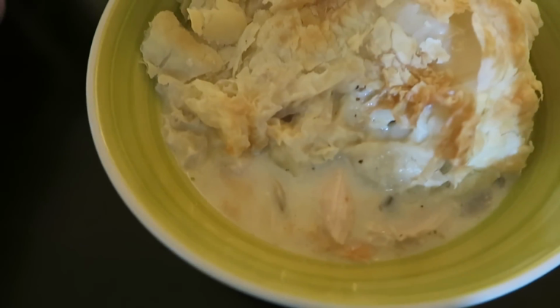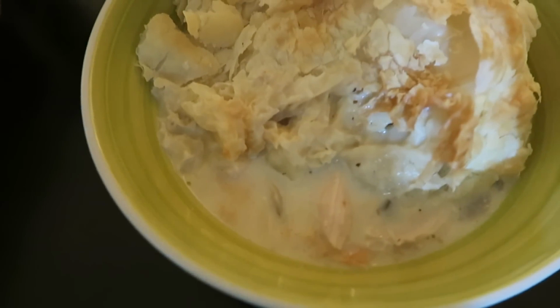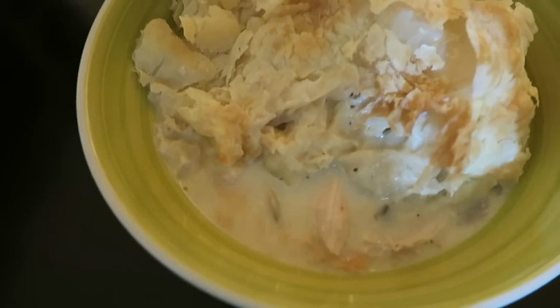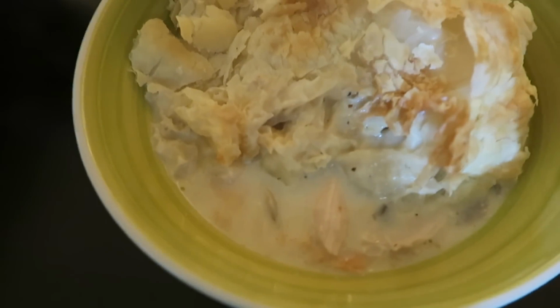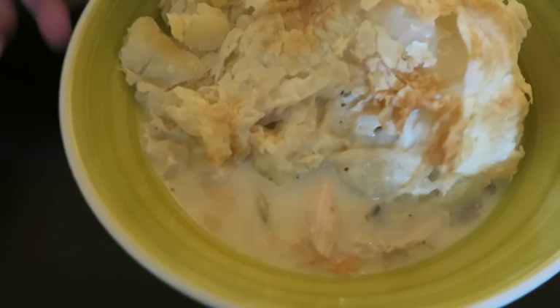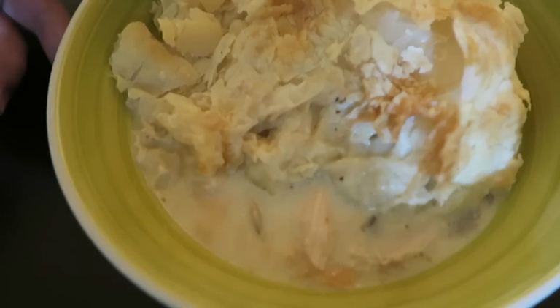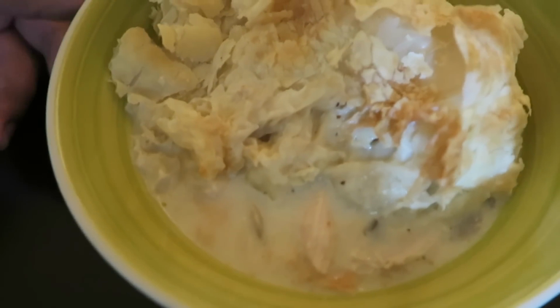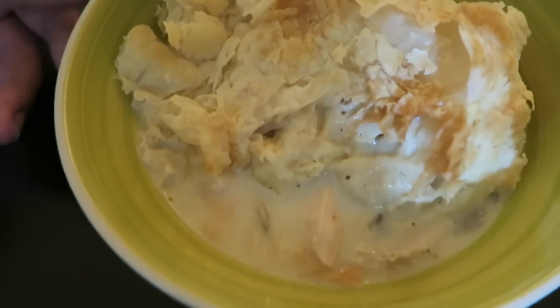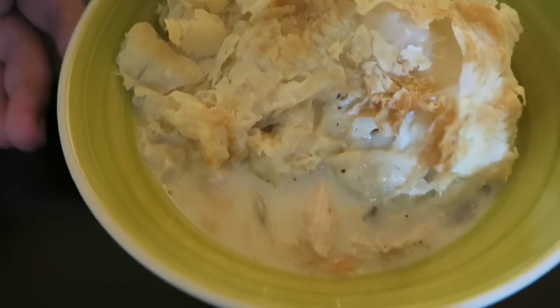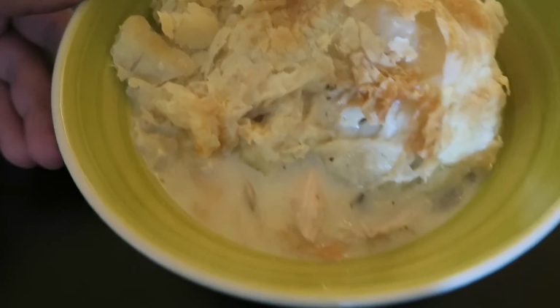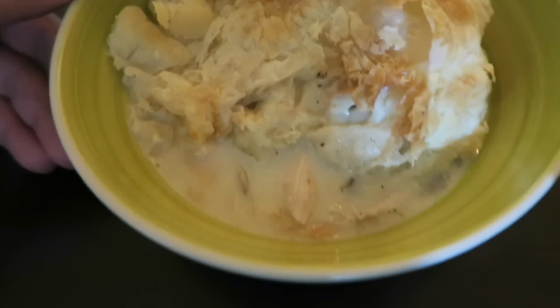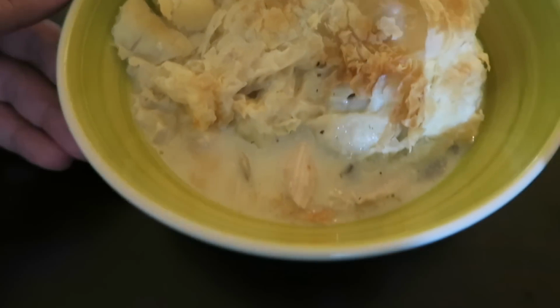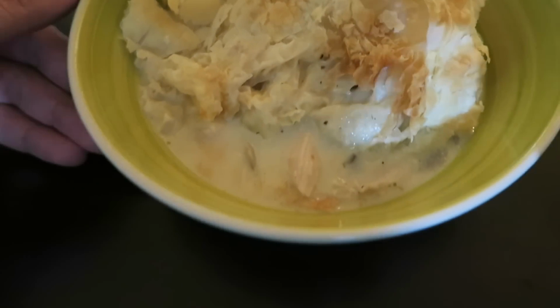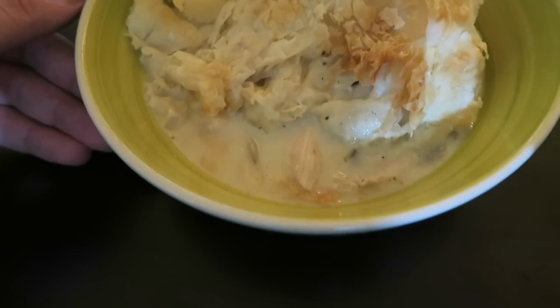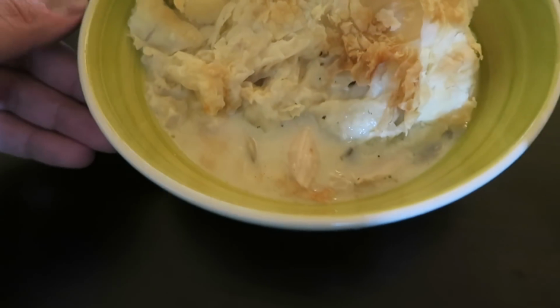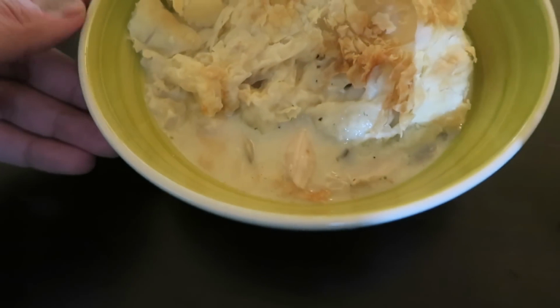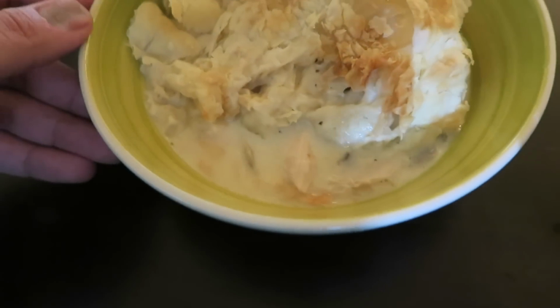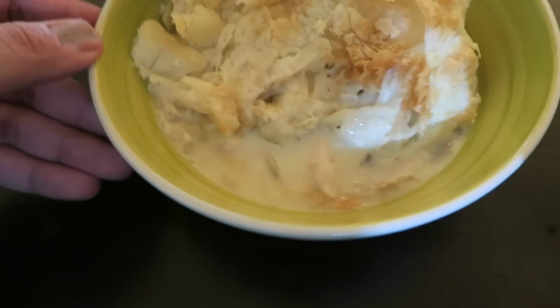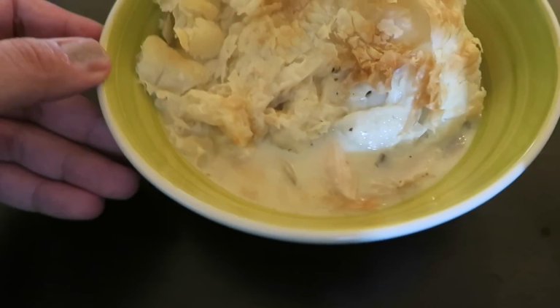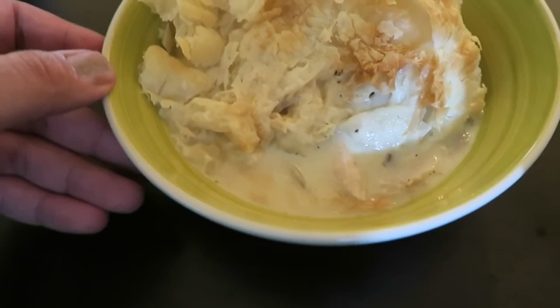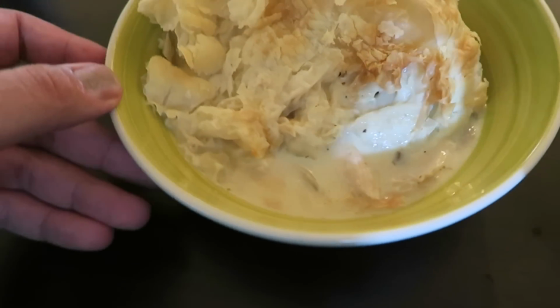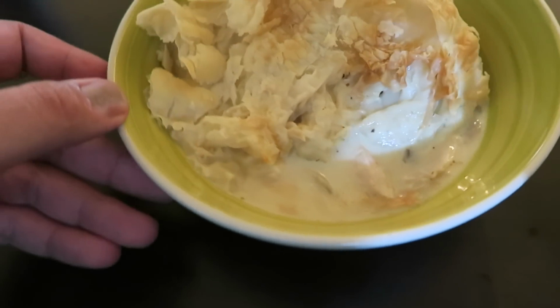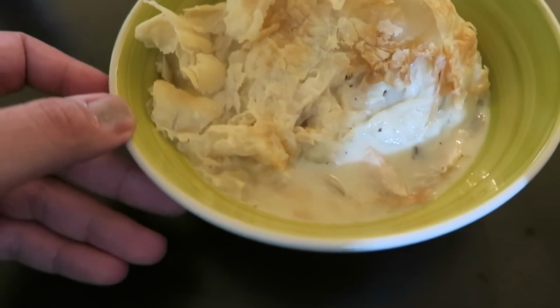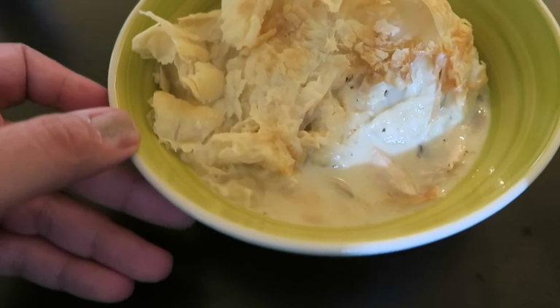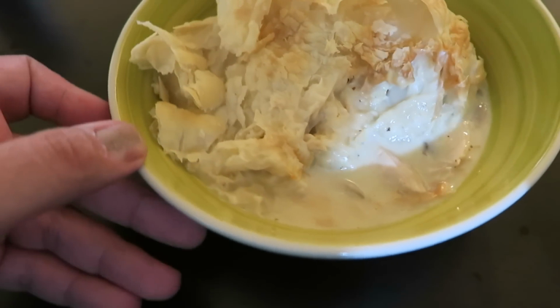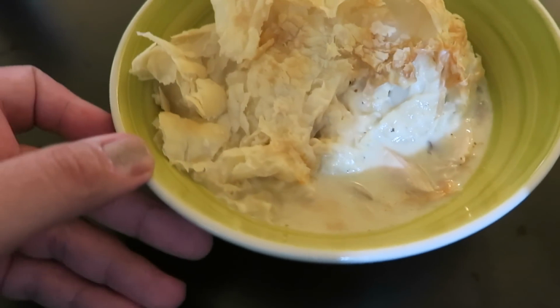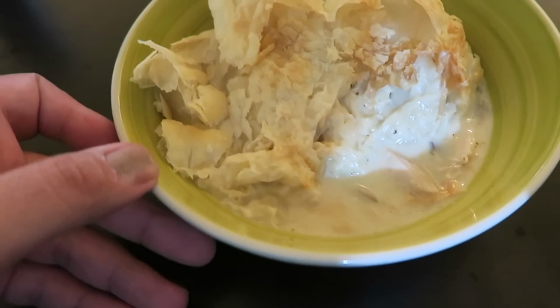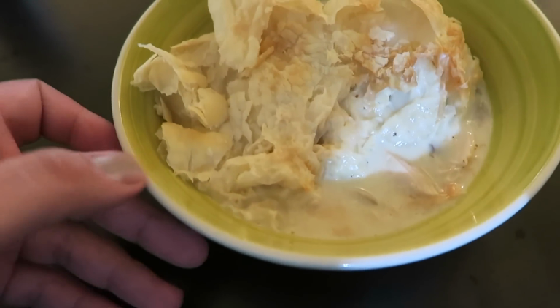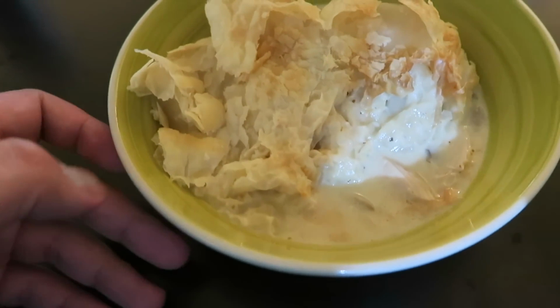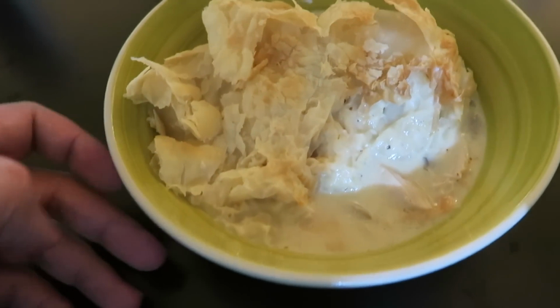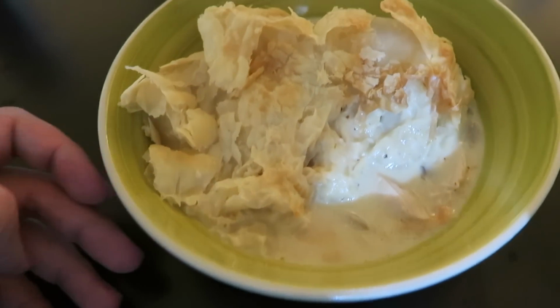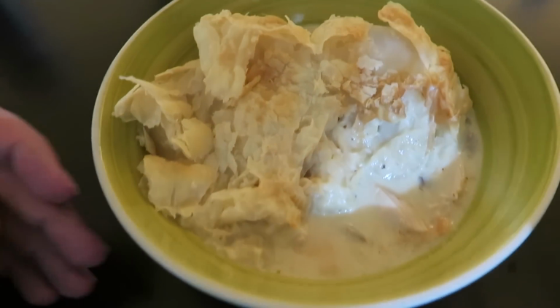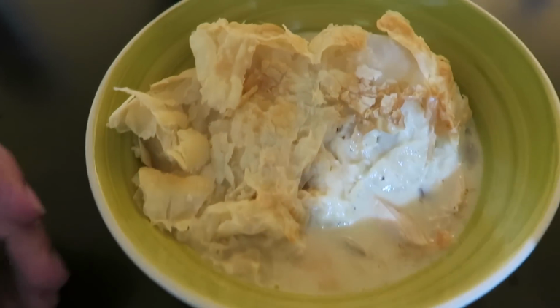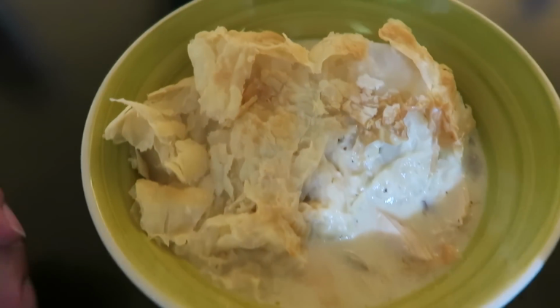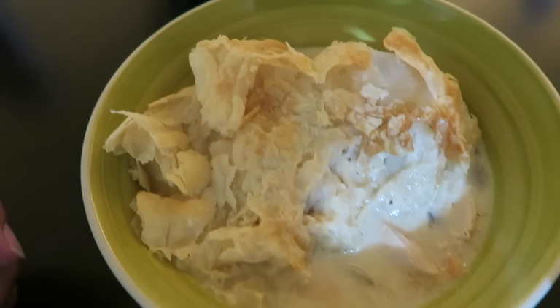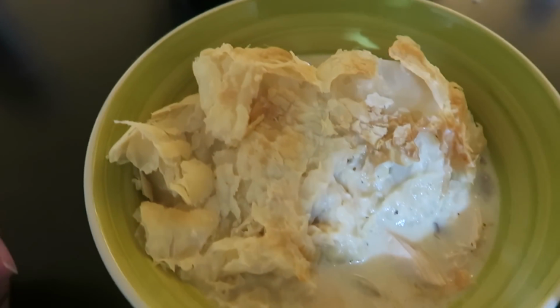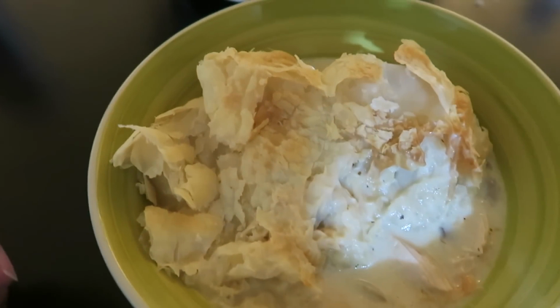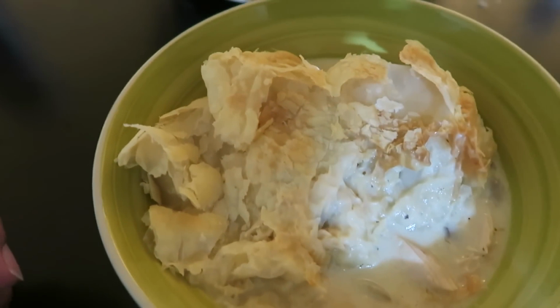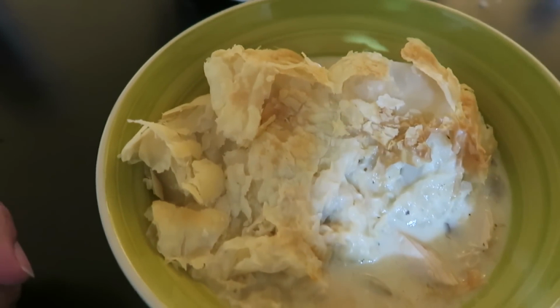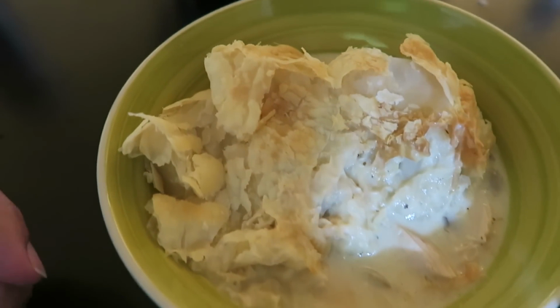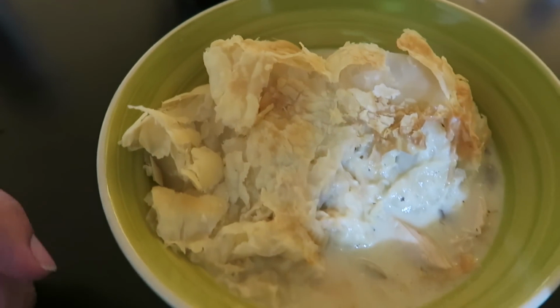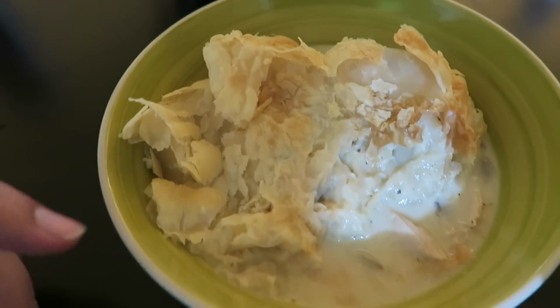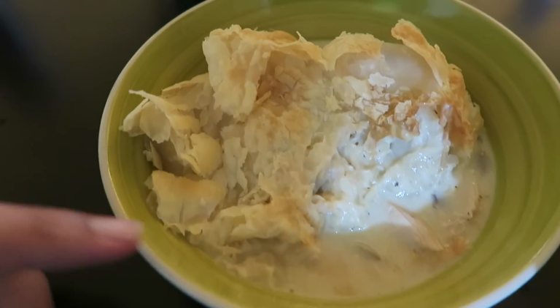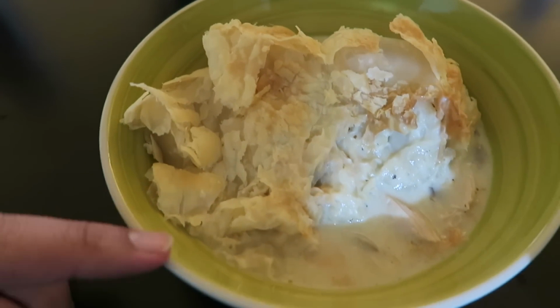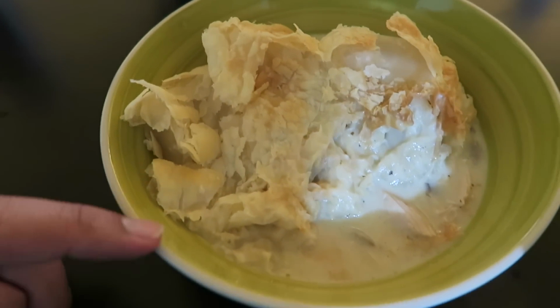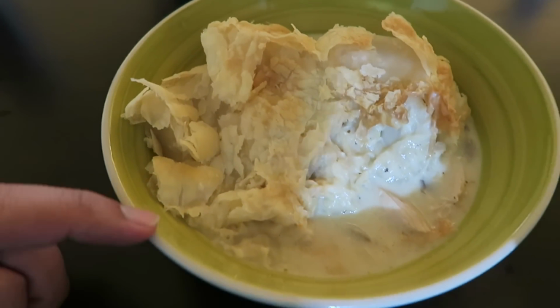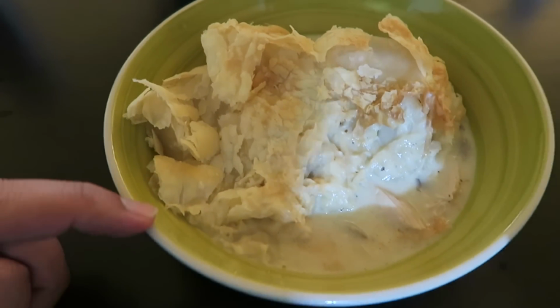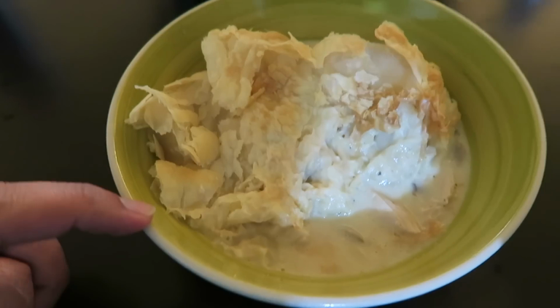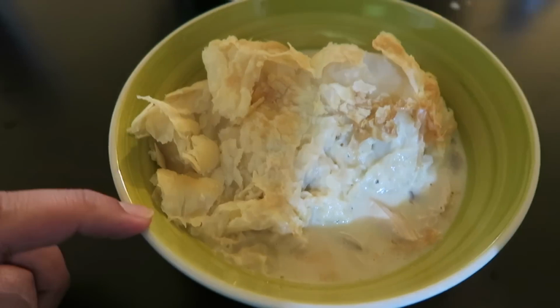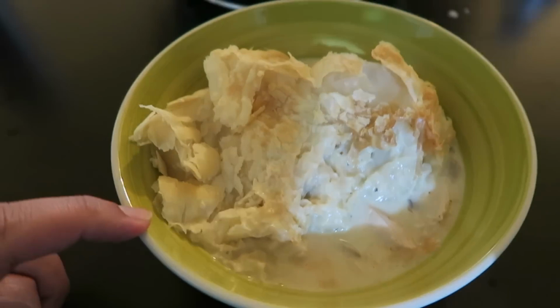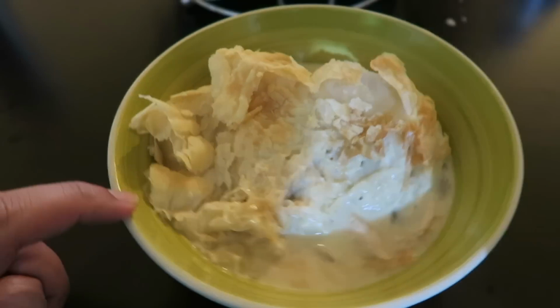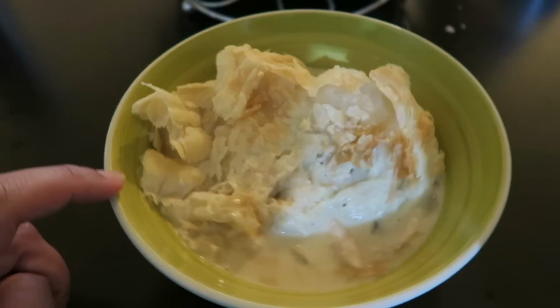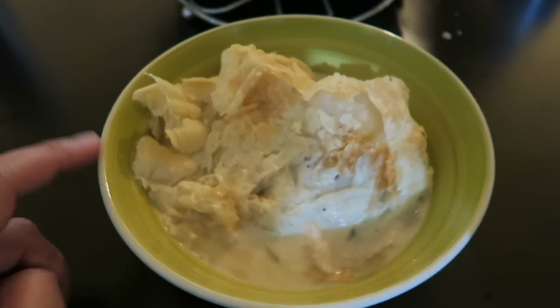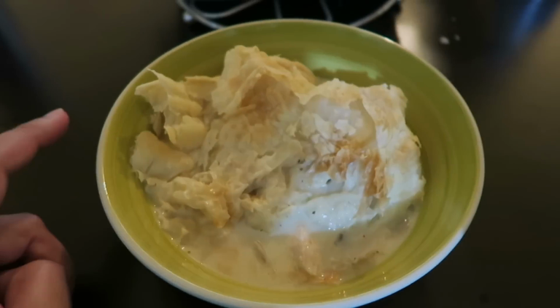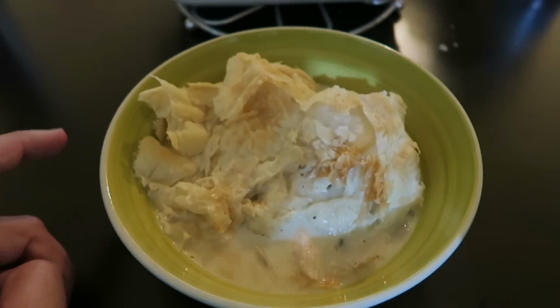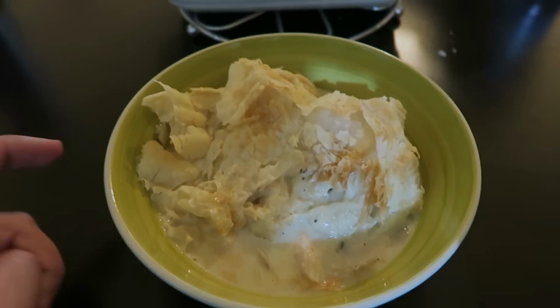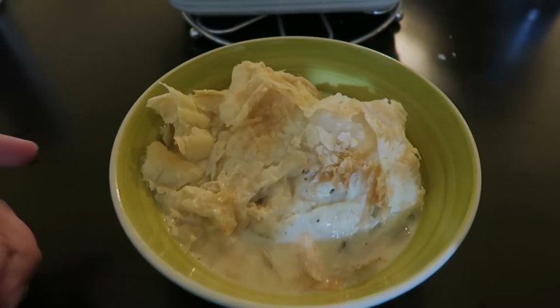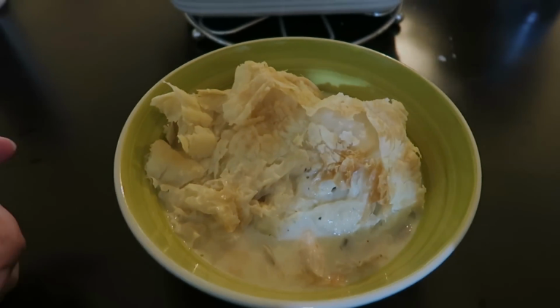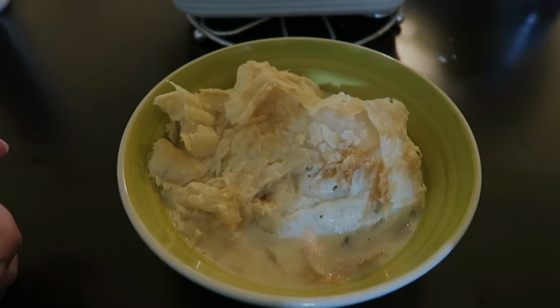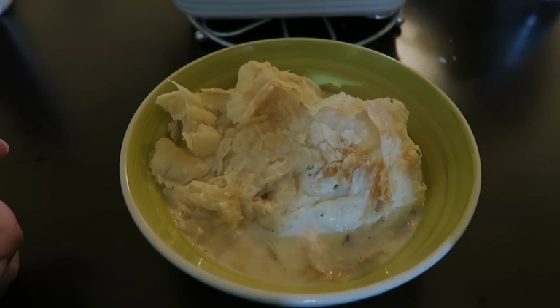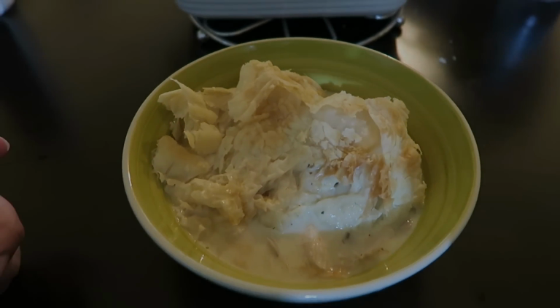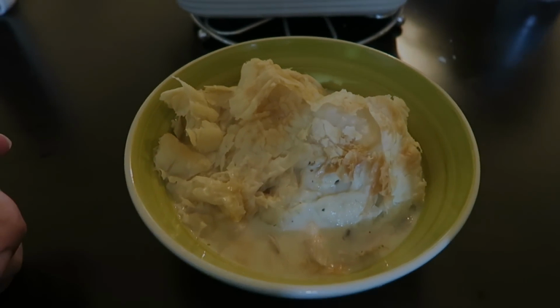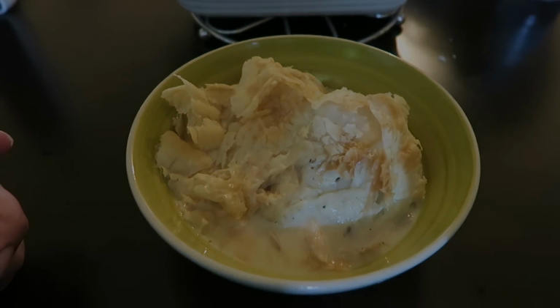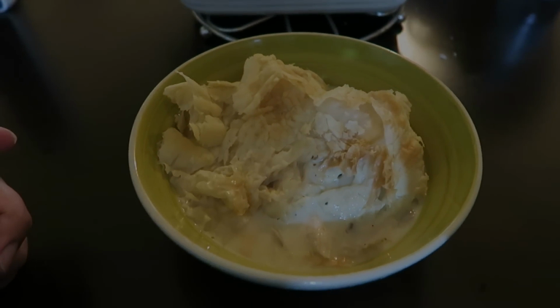And yeah, this is the chicken pie - there it is, all served up. Looking forward to this, Bila! Should be nice - thank you.